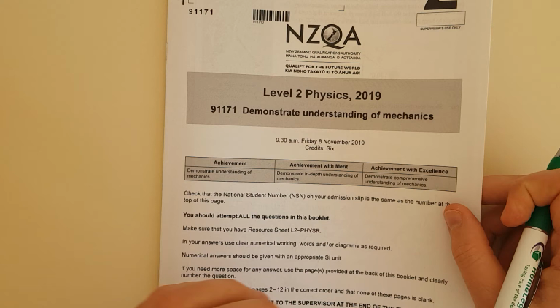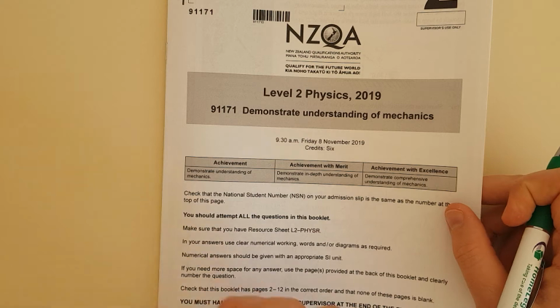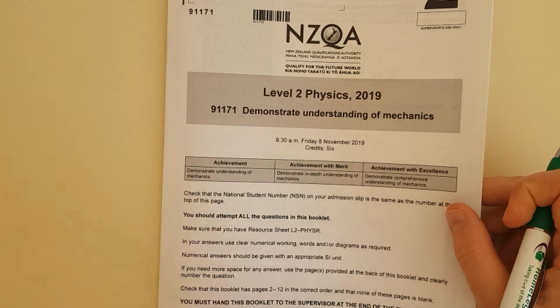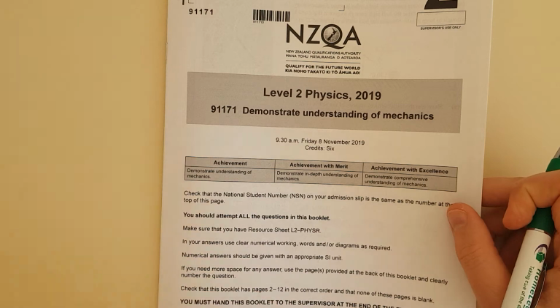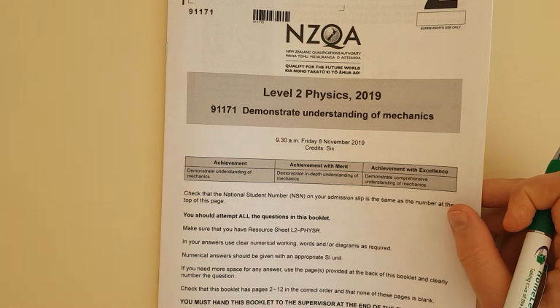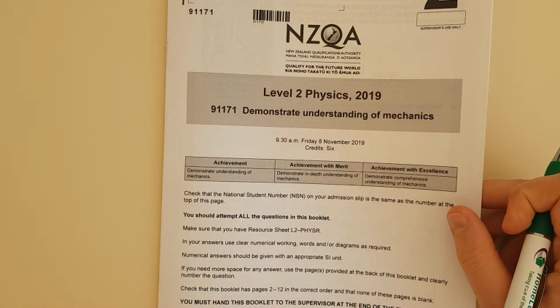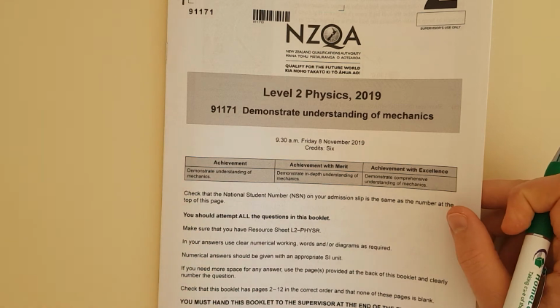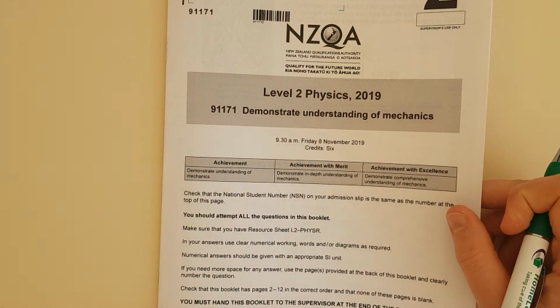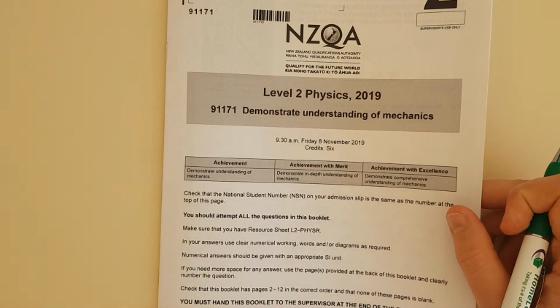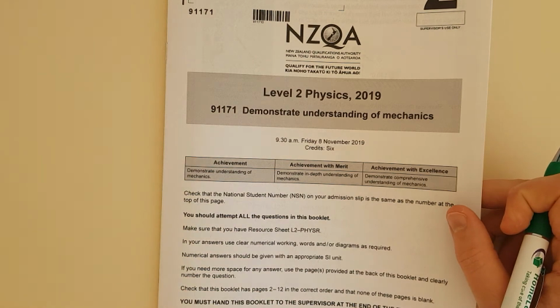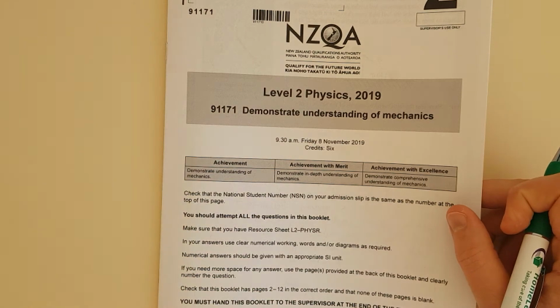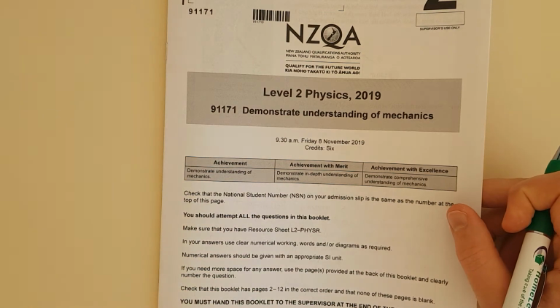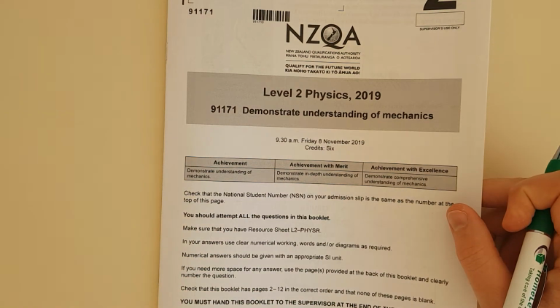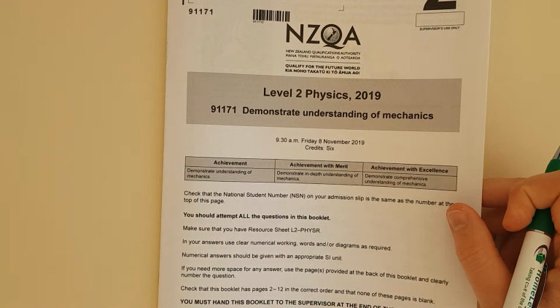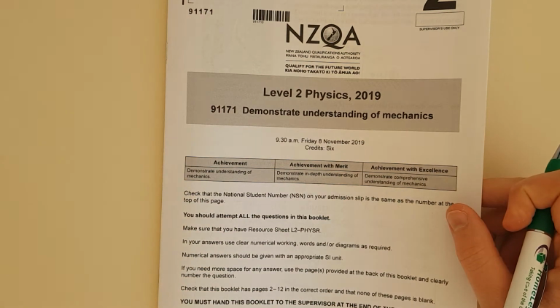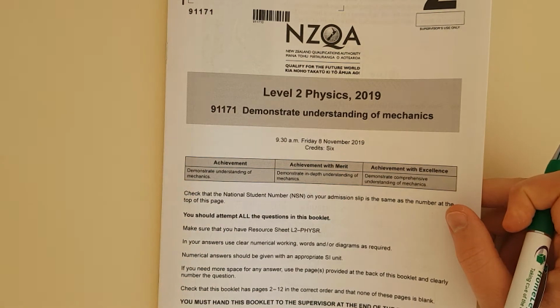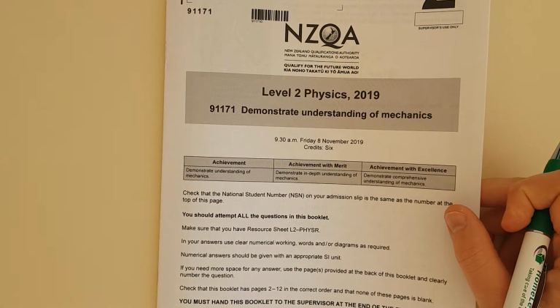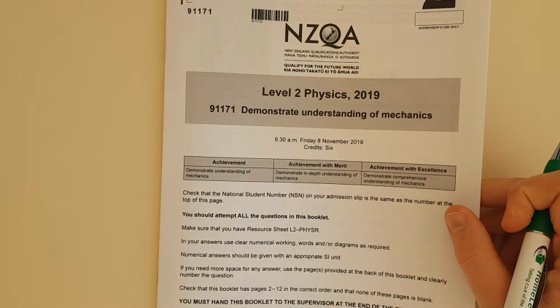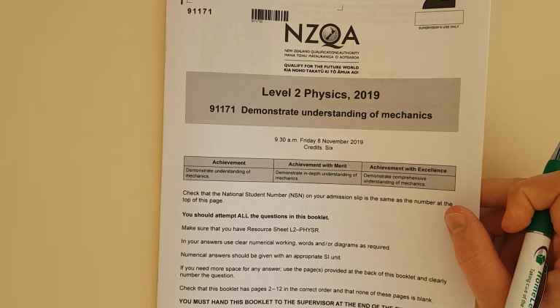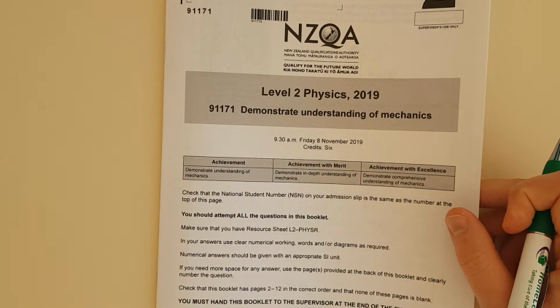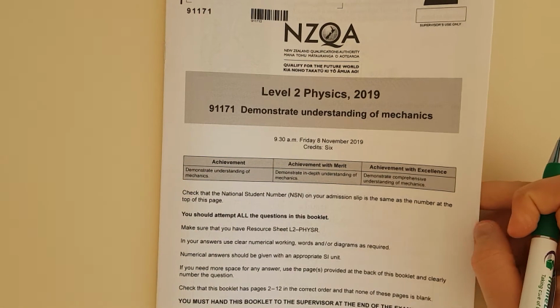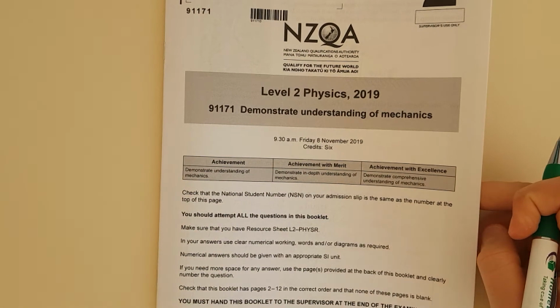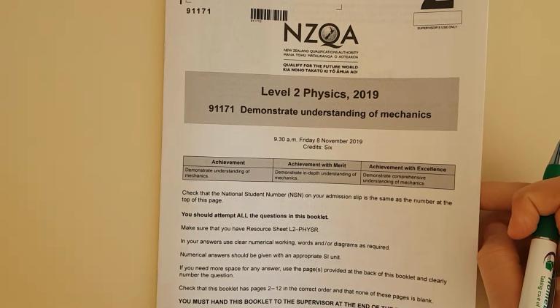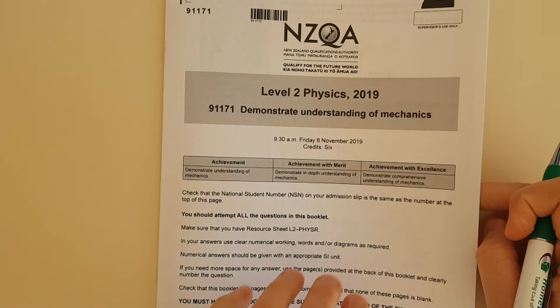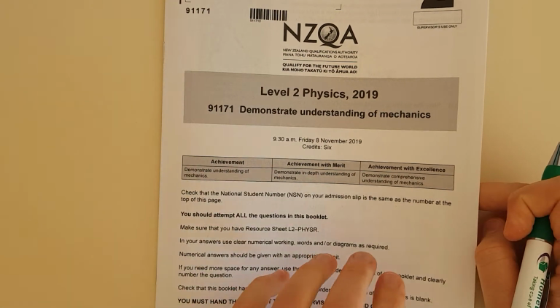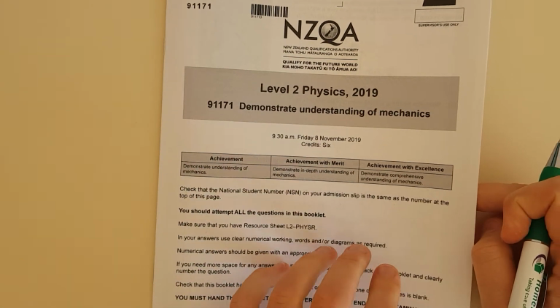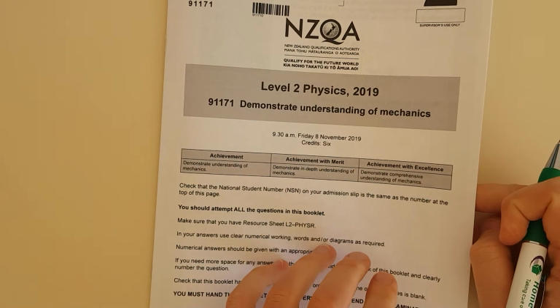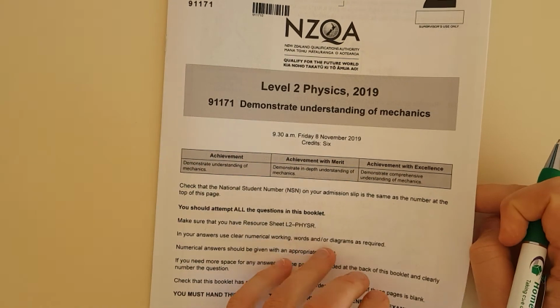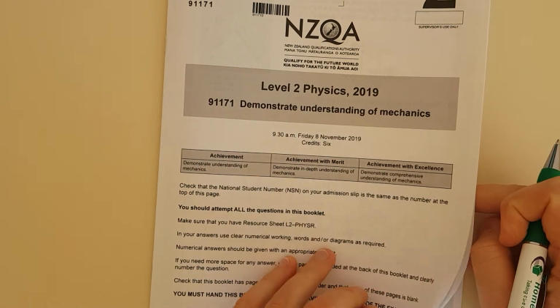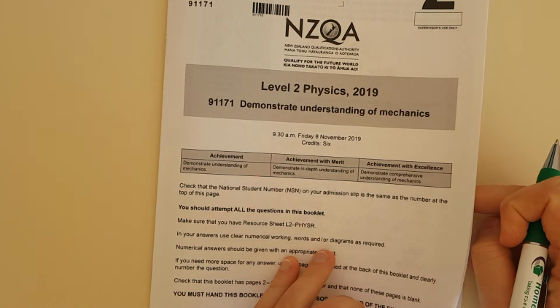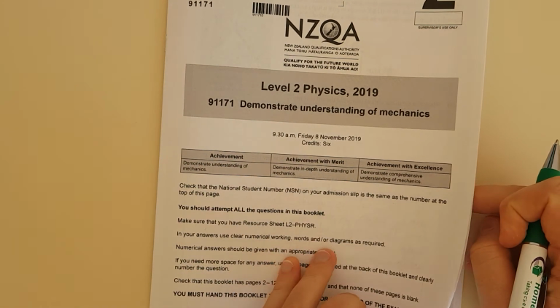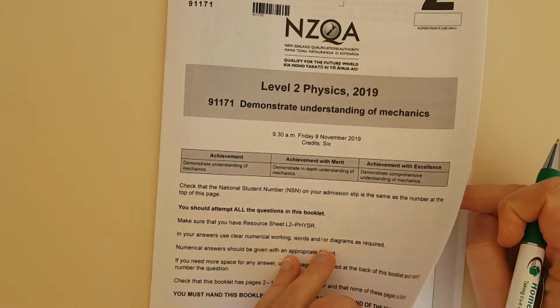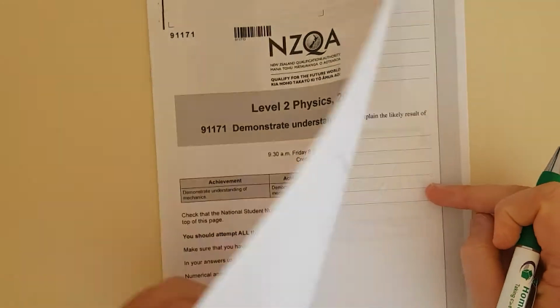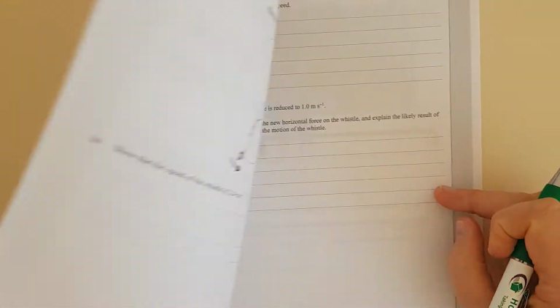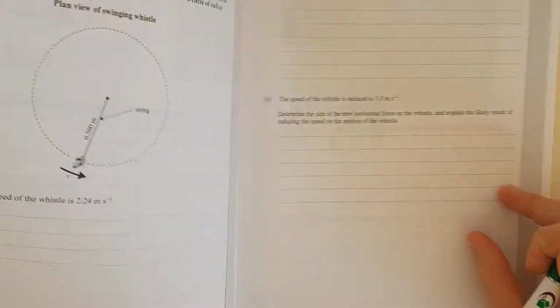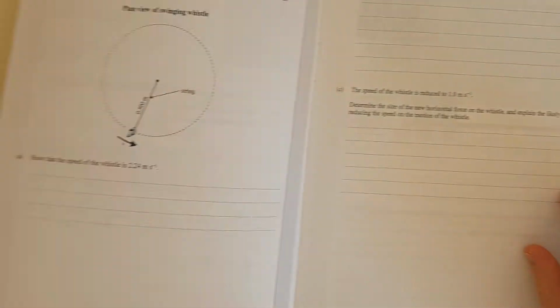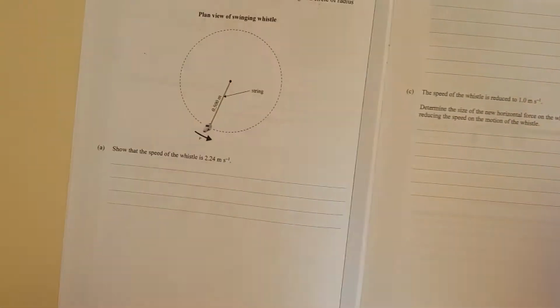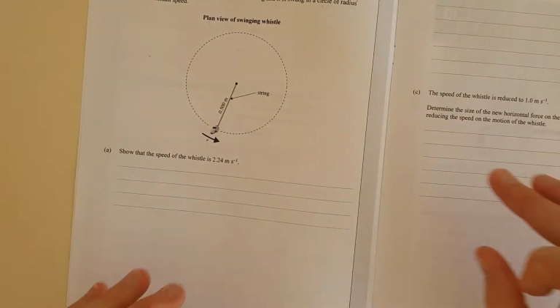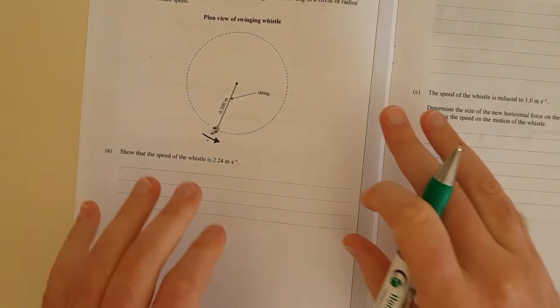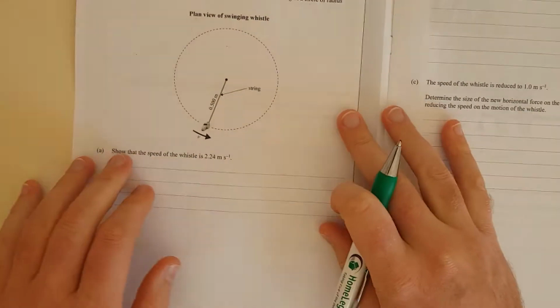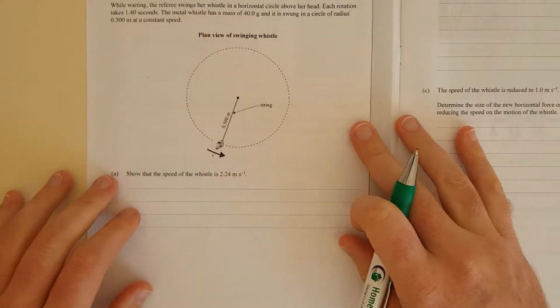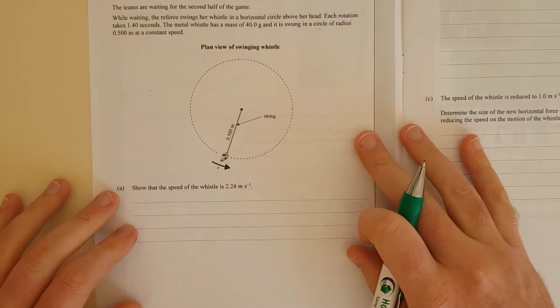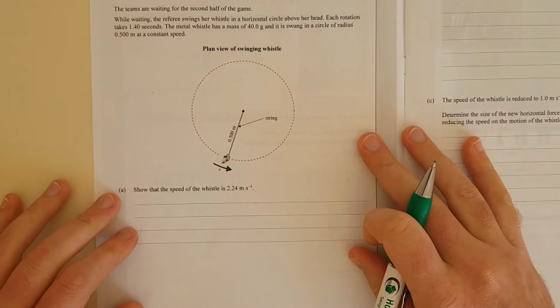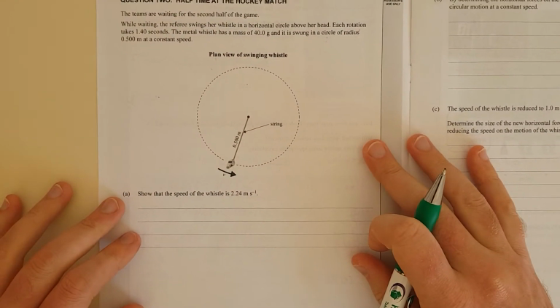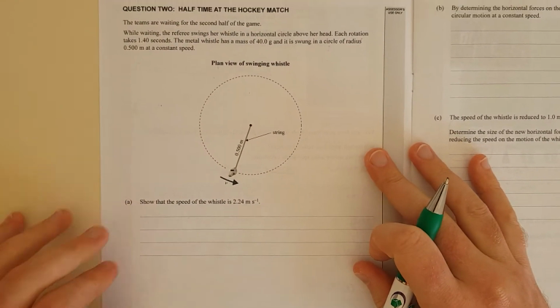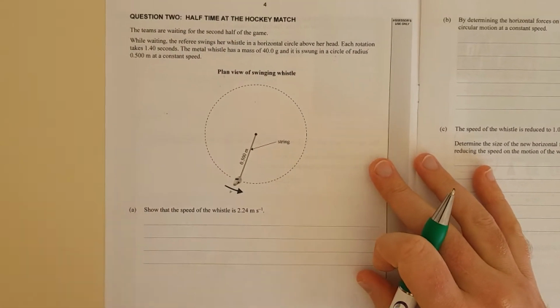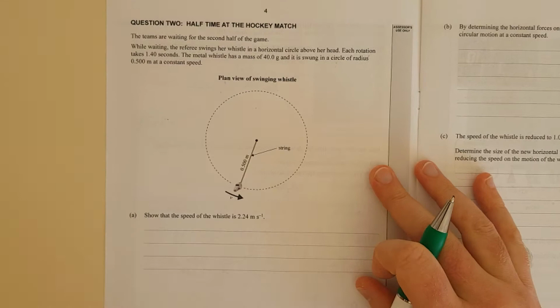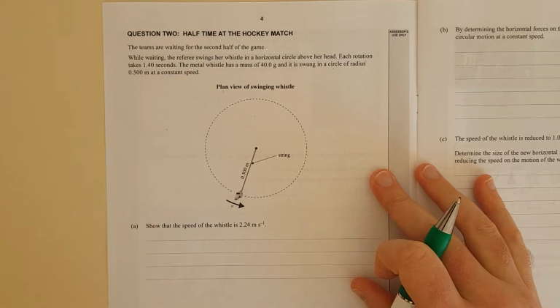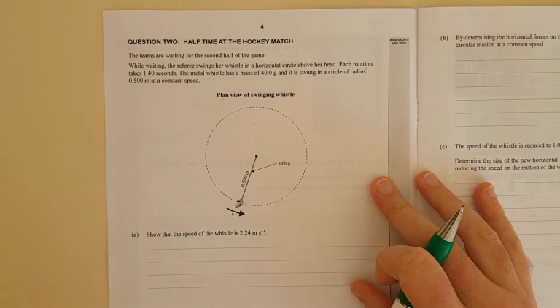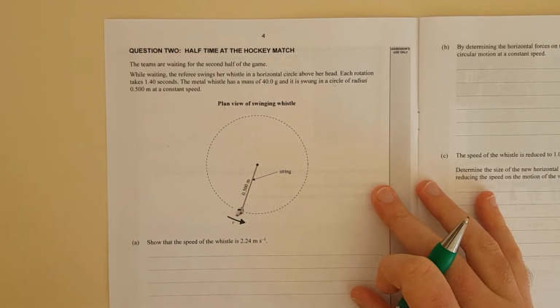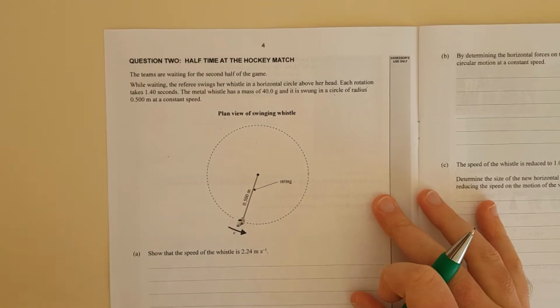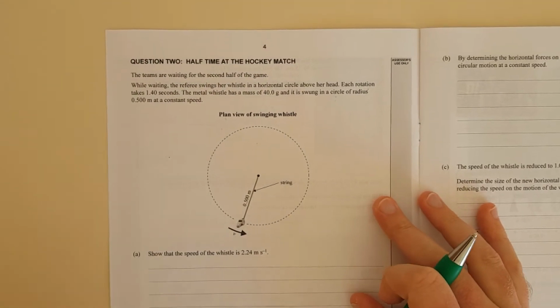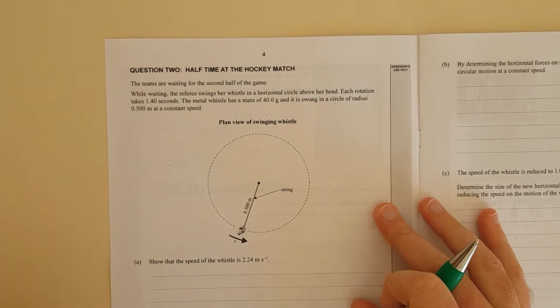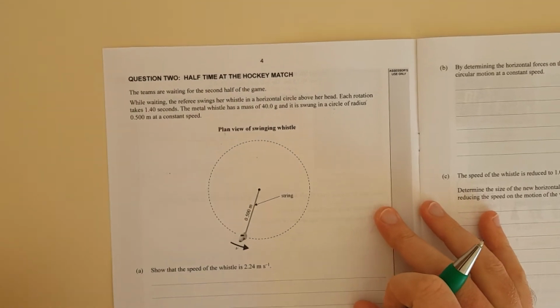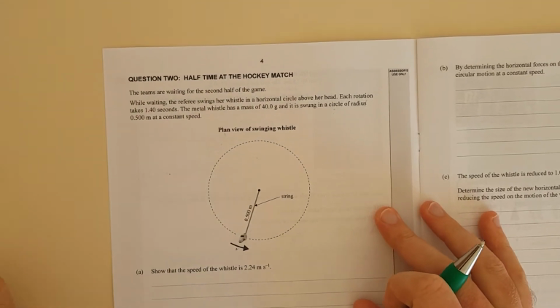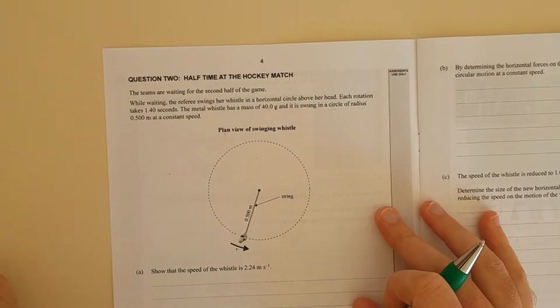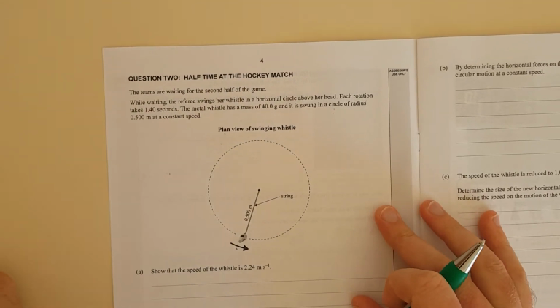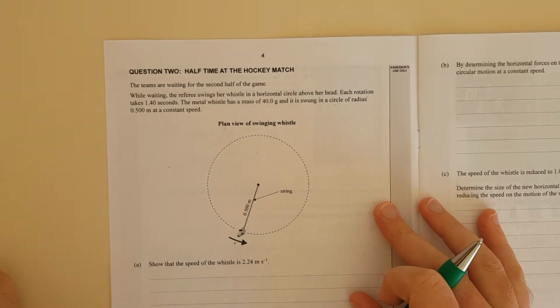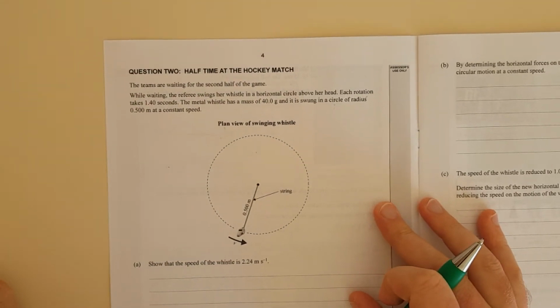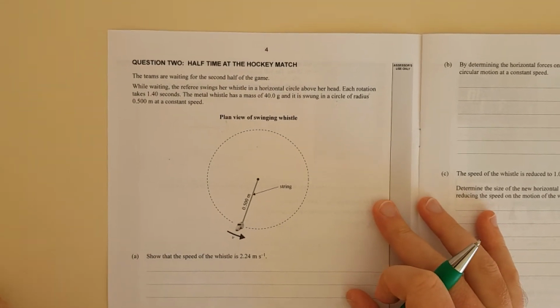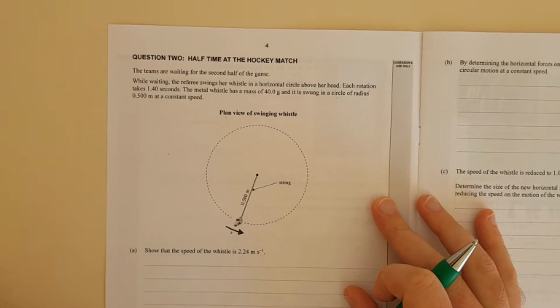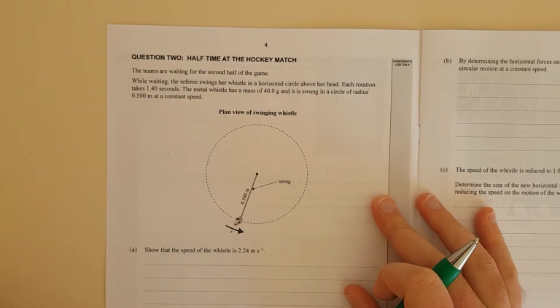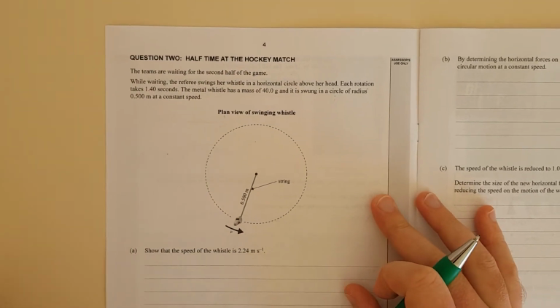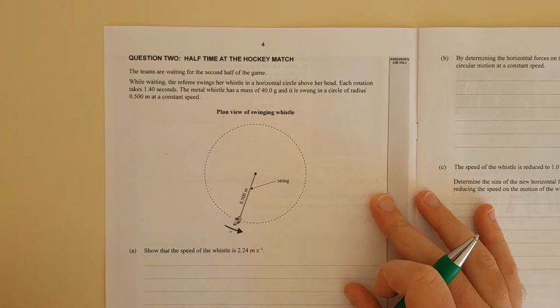Alright, for this video I'll be working through question 2 of the 2019 Mechanics exam.